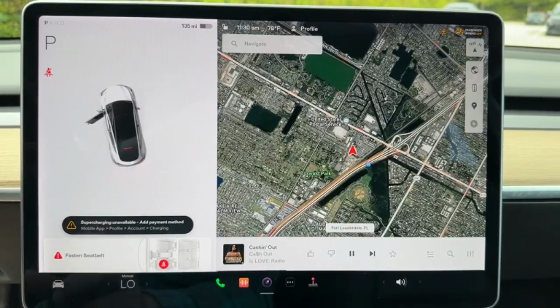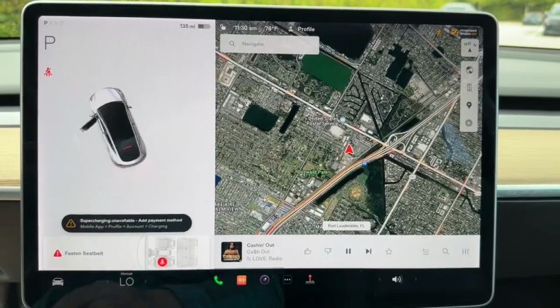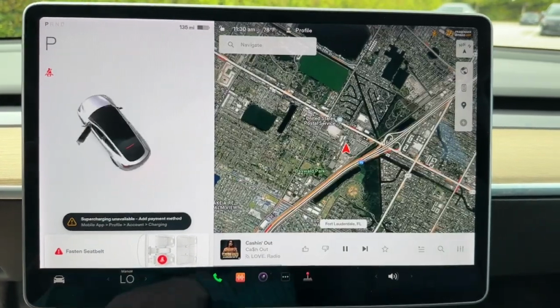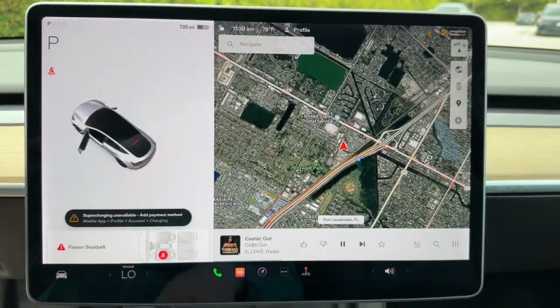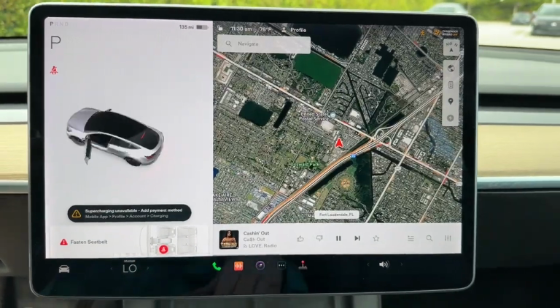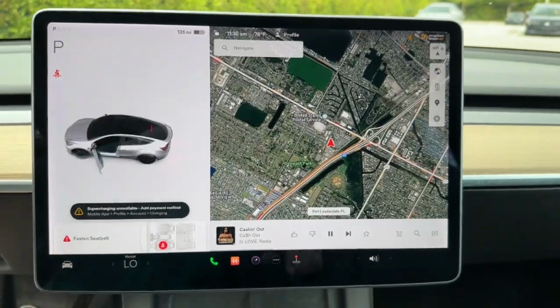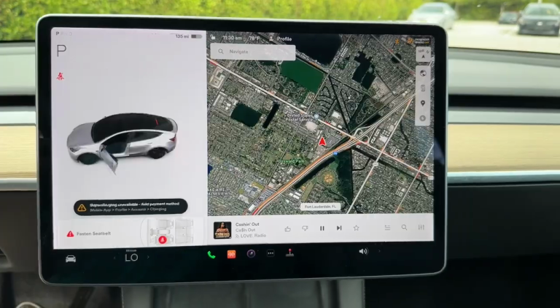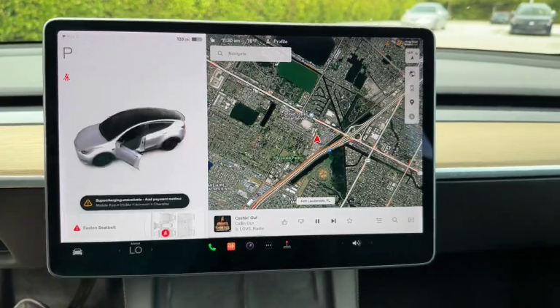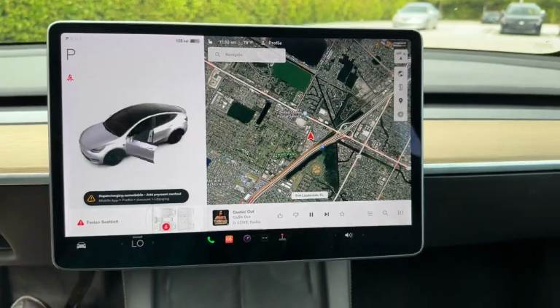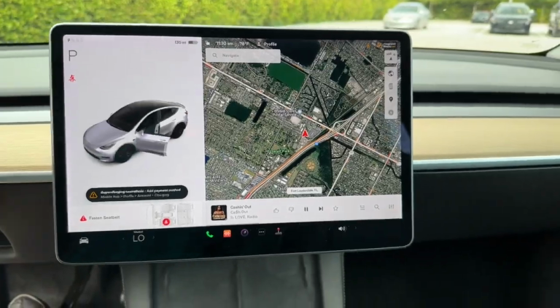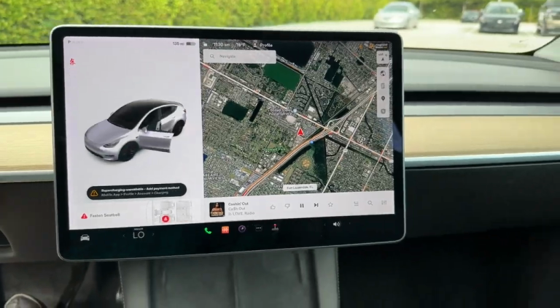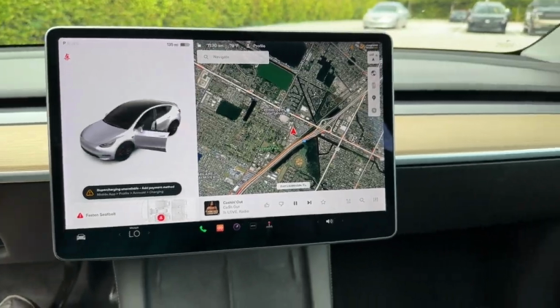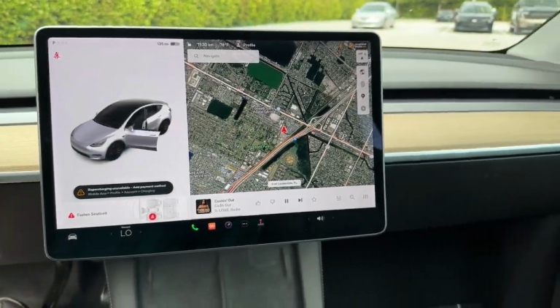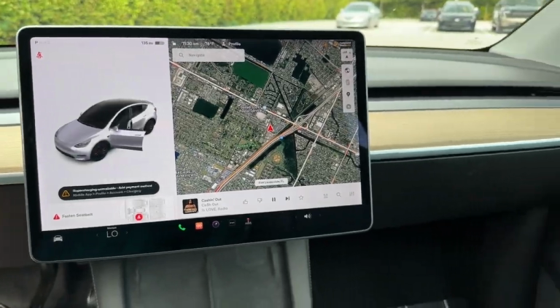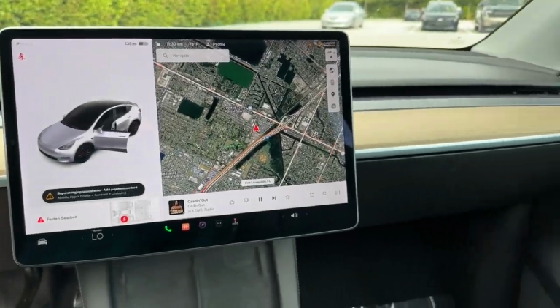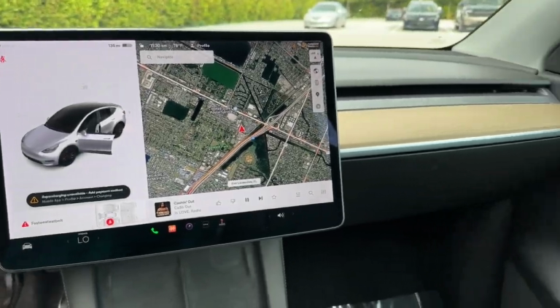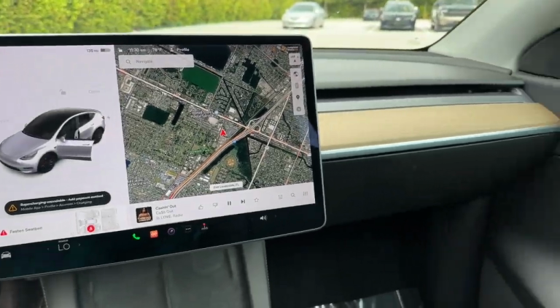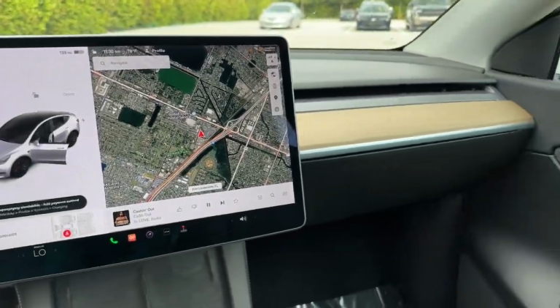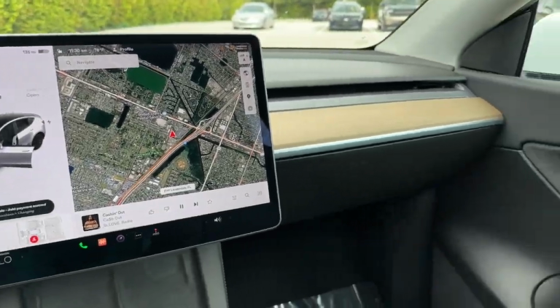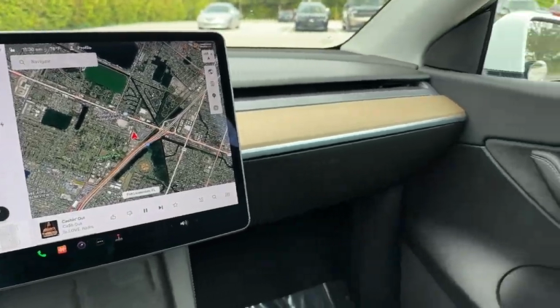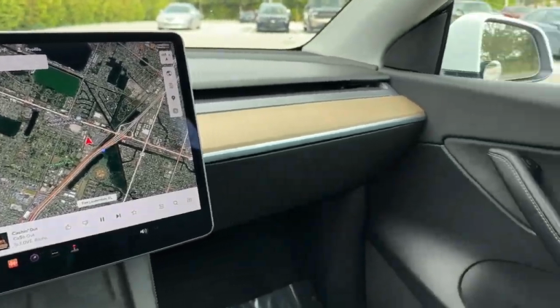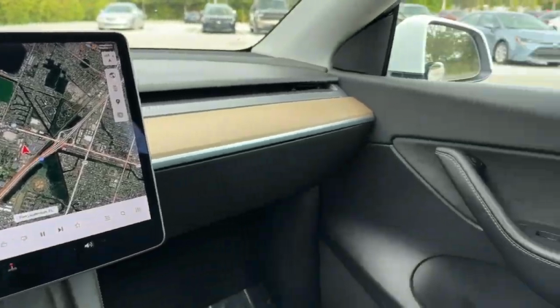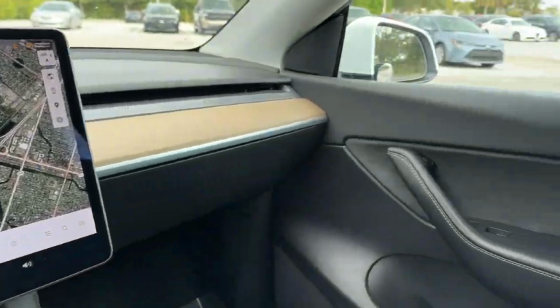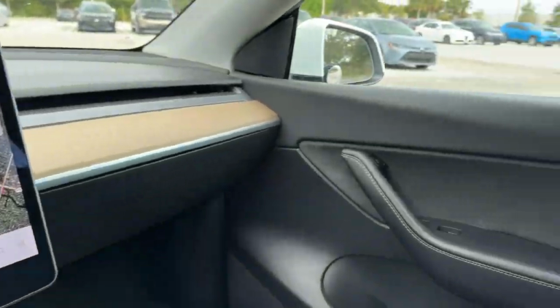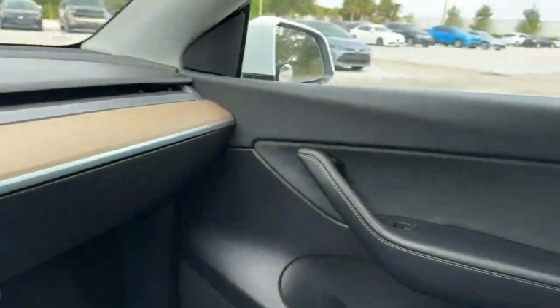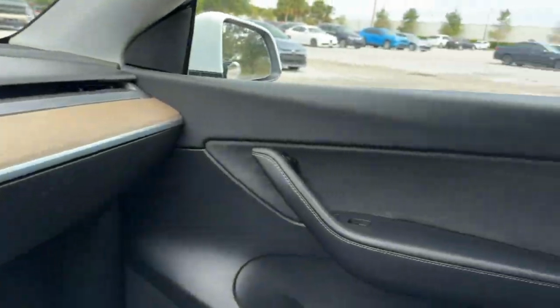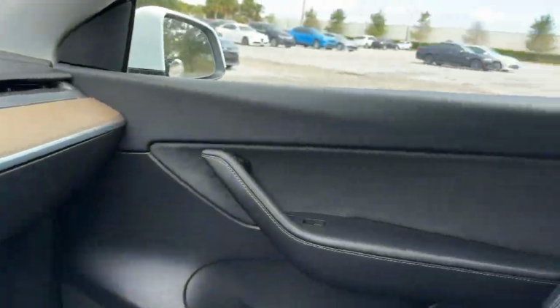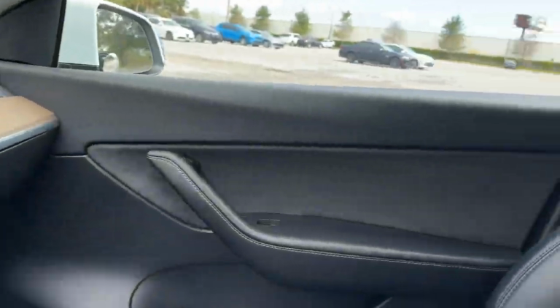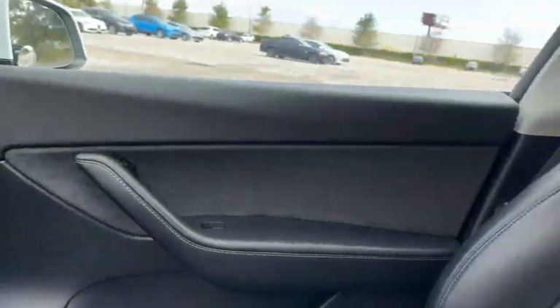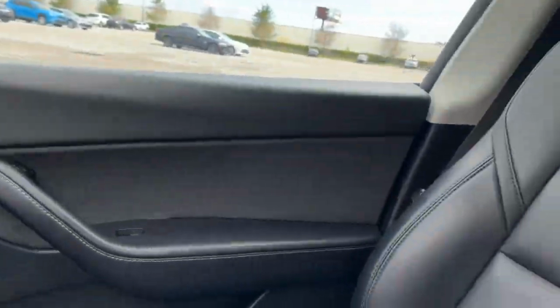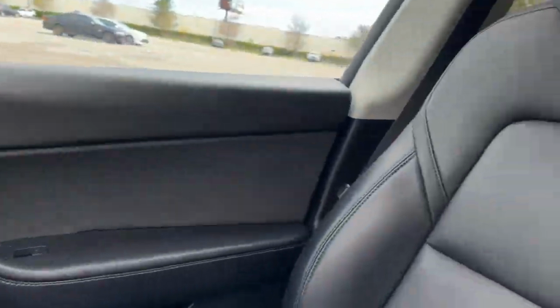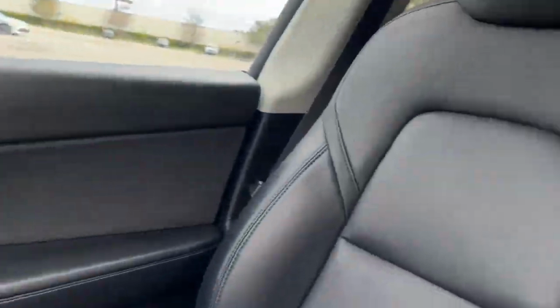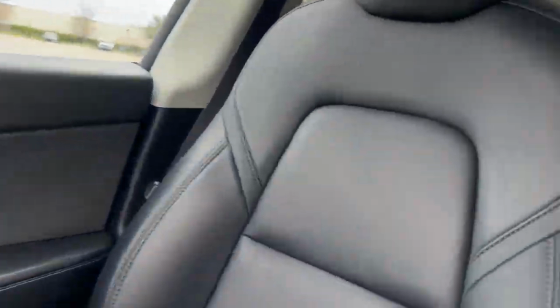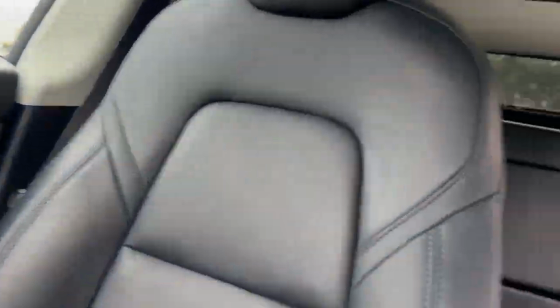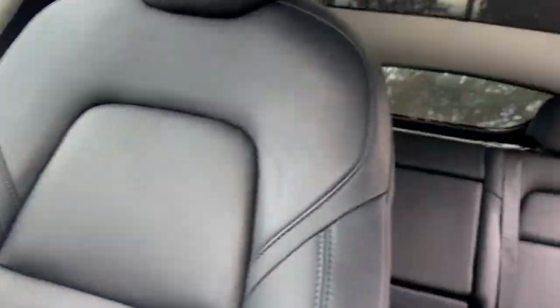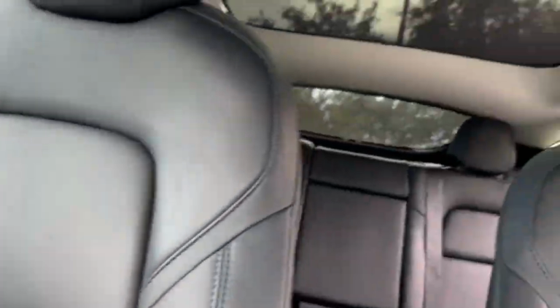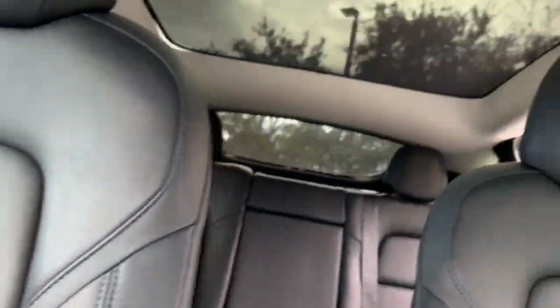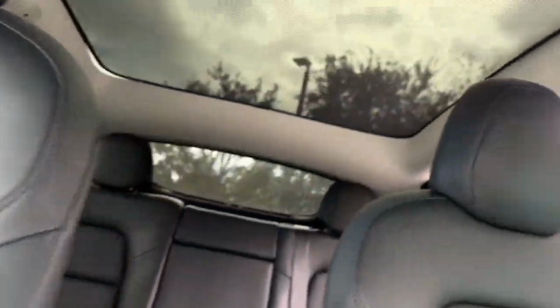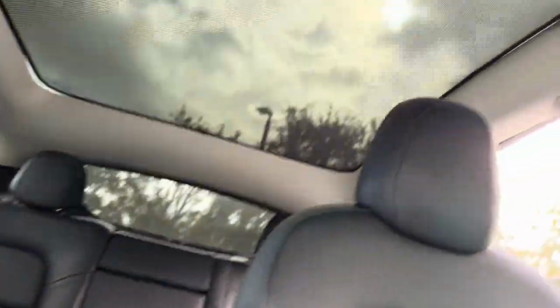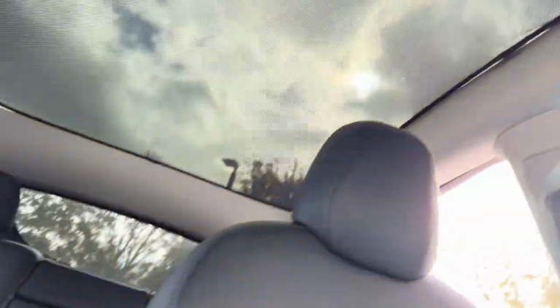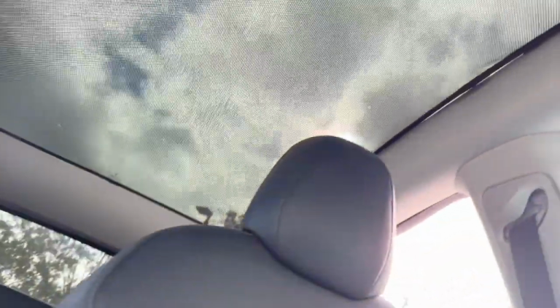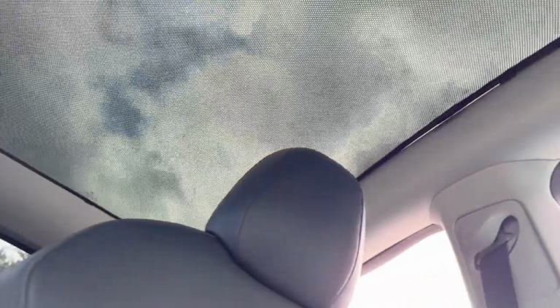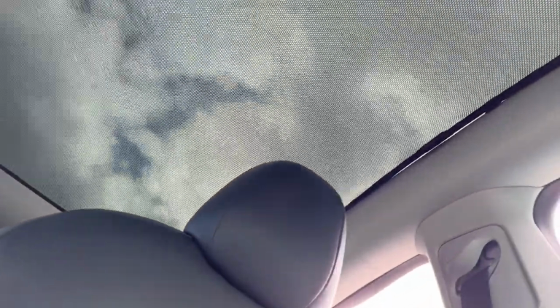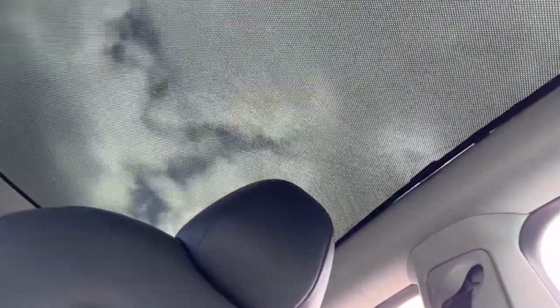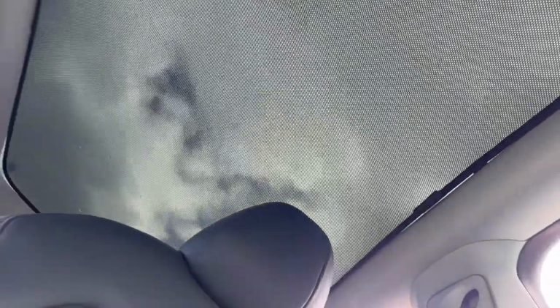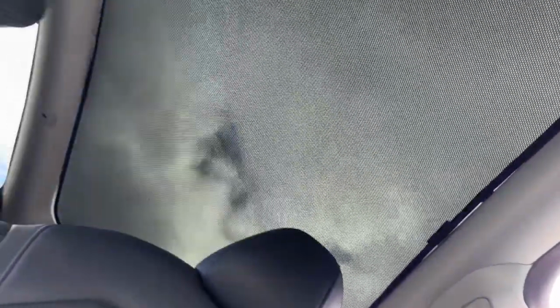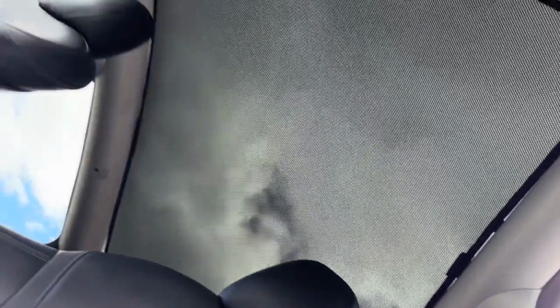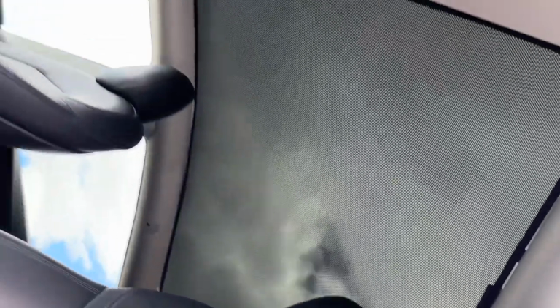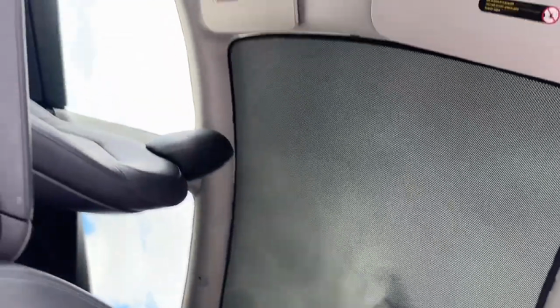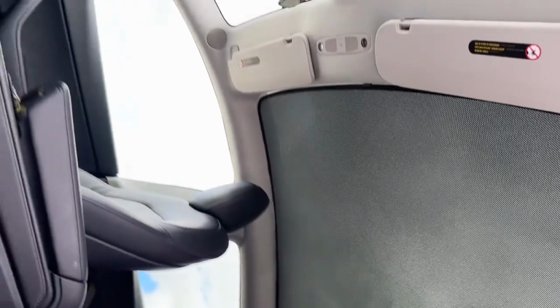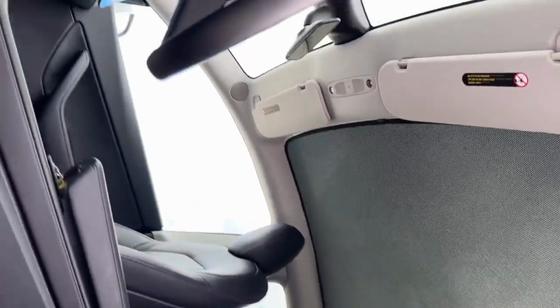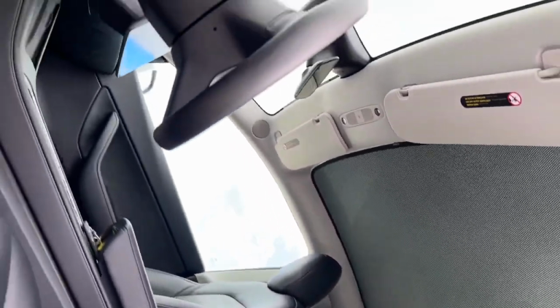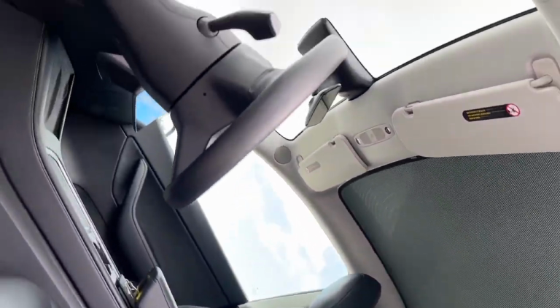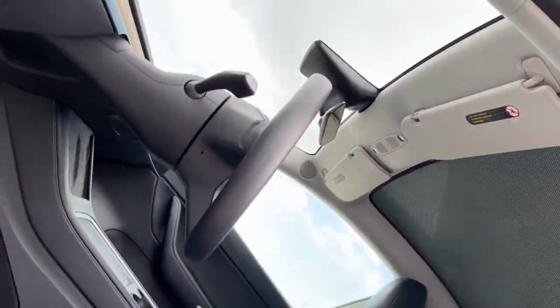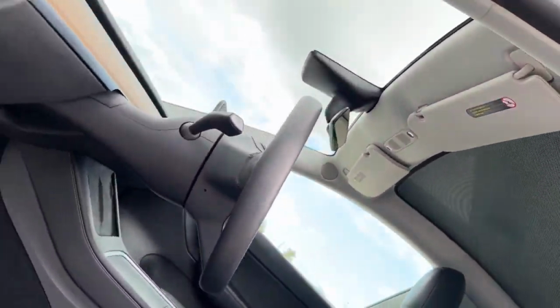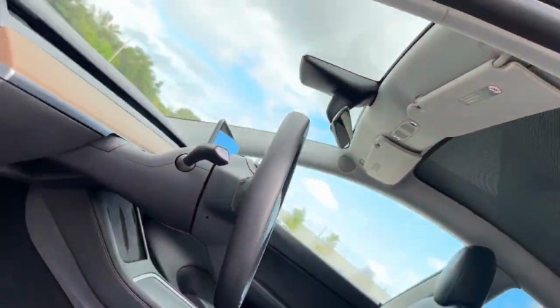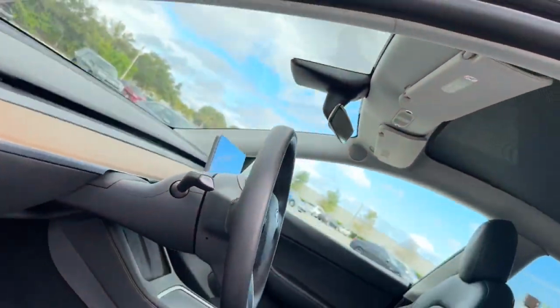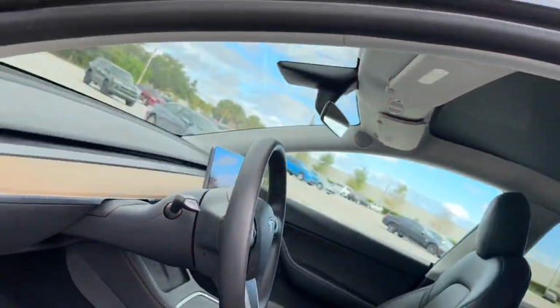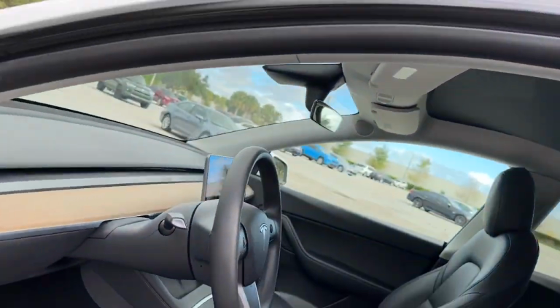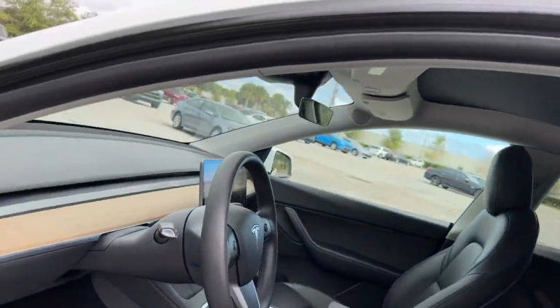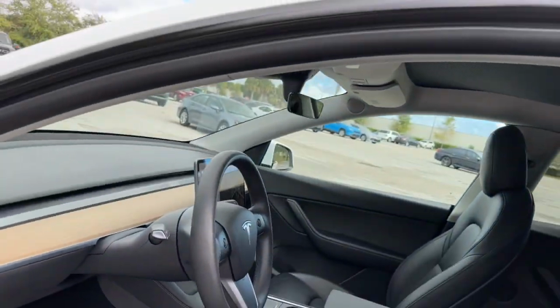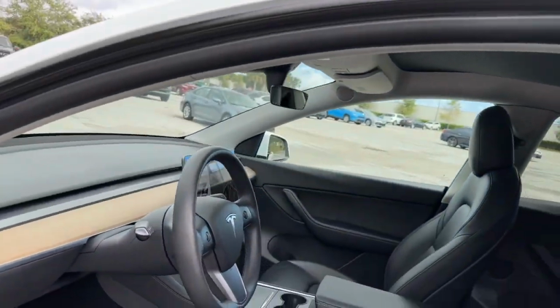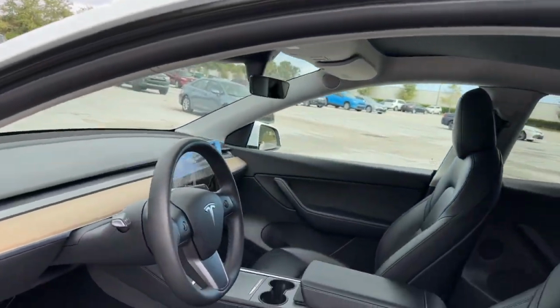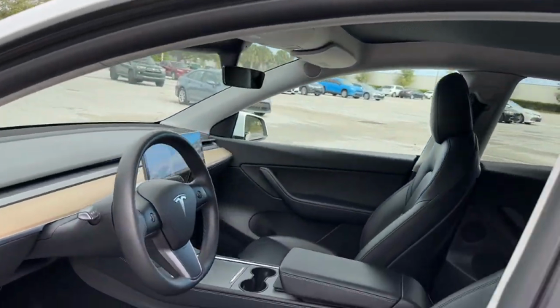A brighter future beckons. Answer the call in this stunning Model Y. Come in for a test drive — our team will make it the best part of your day.